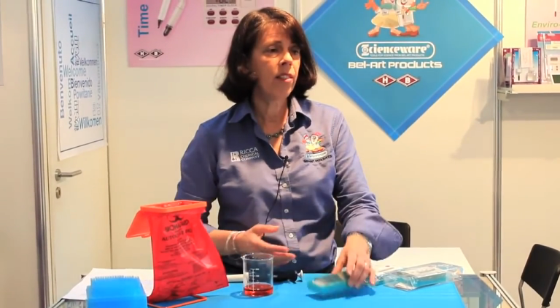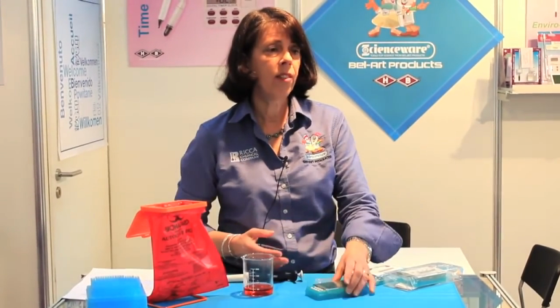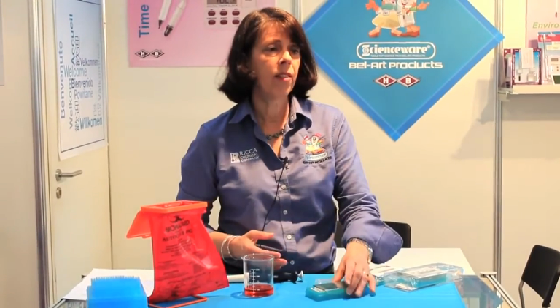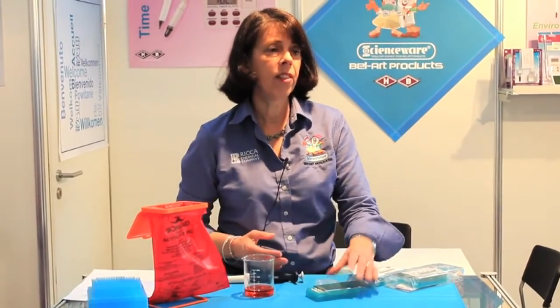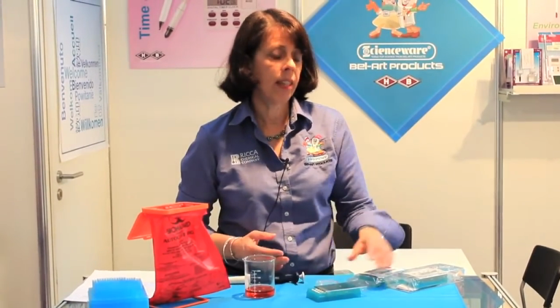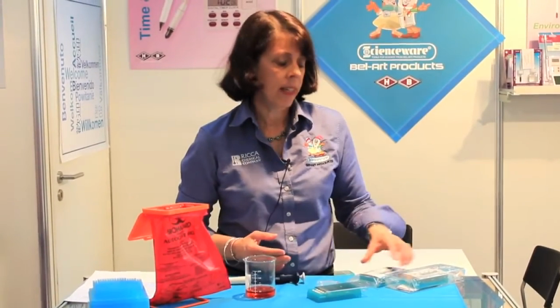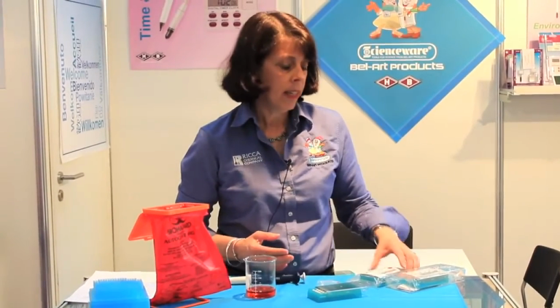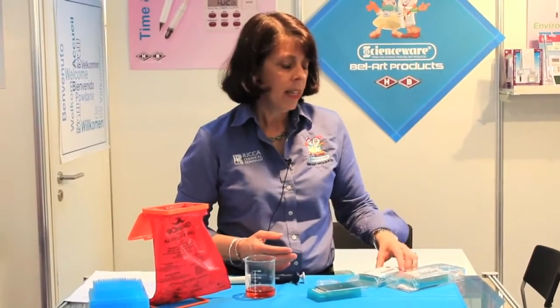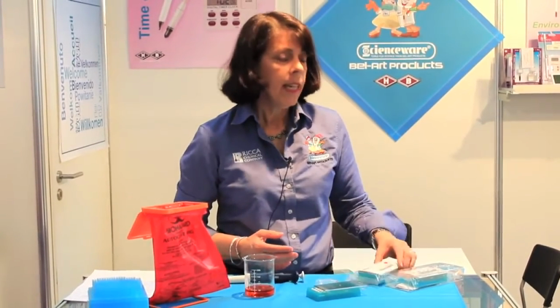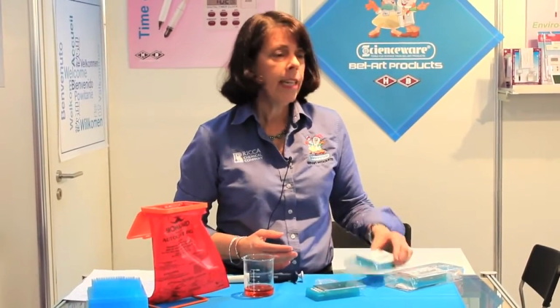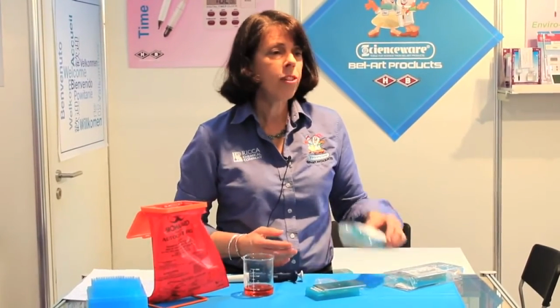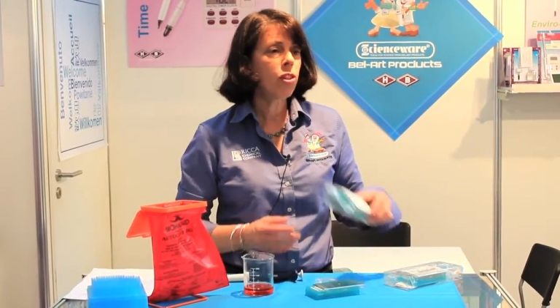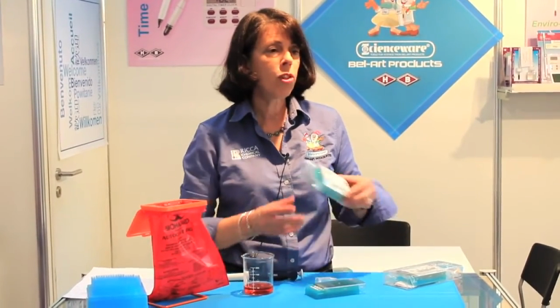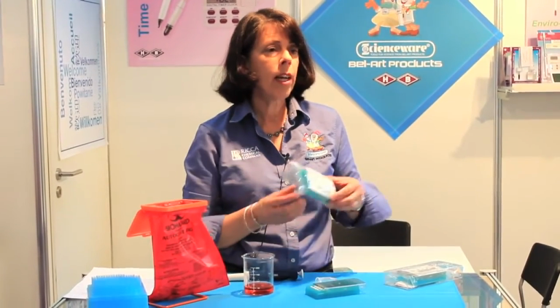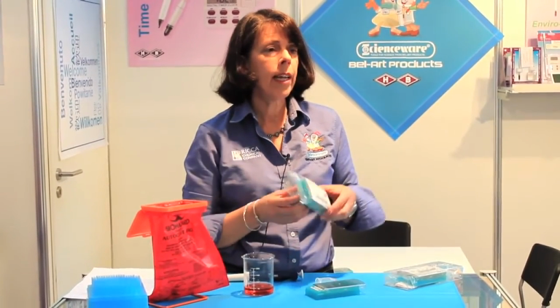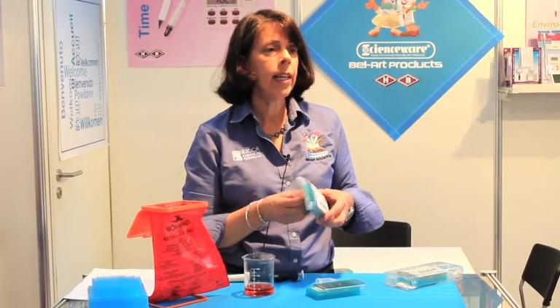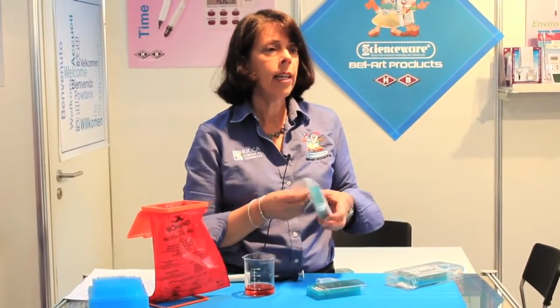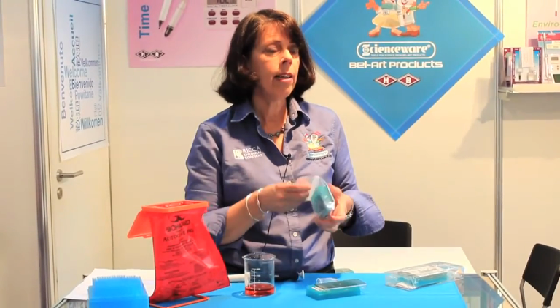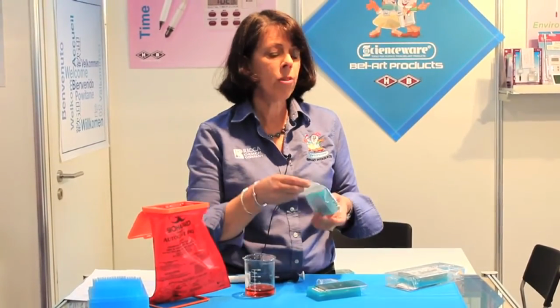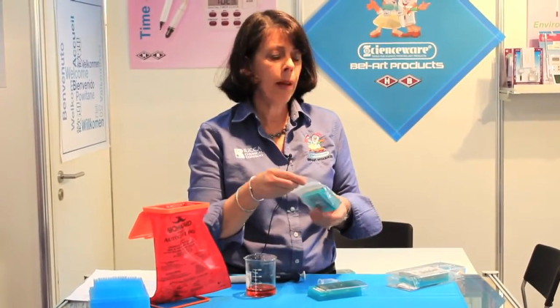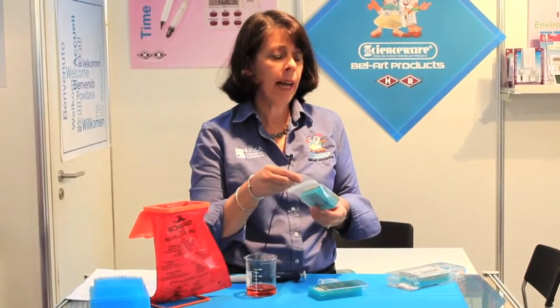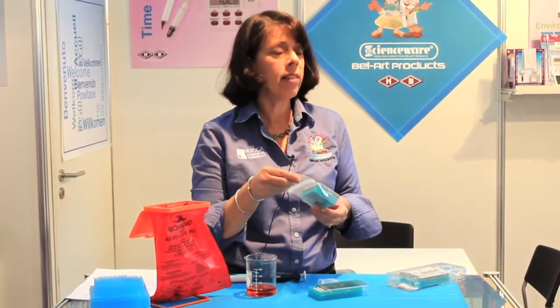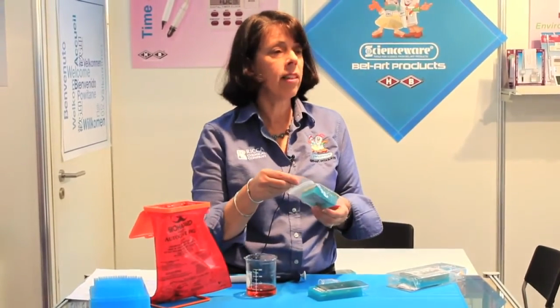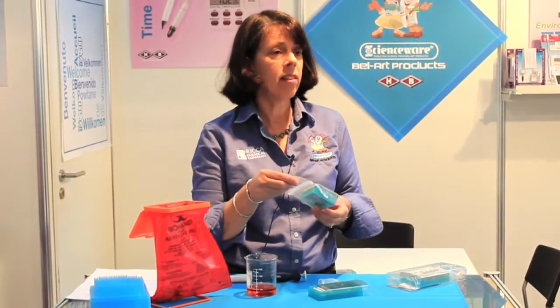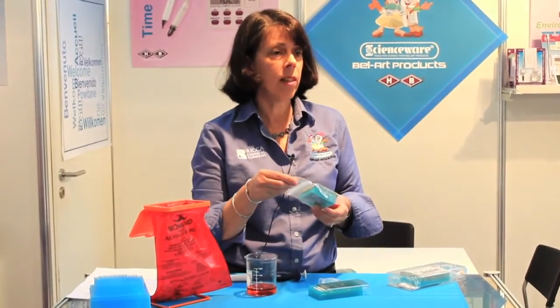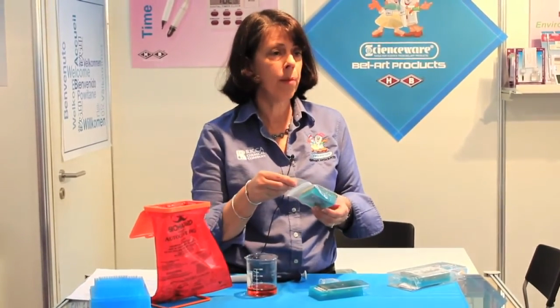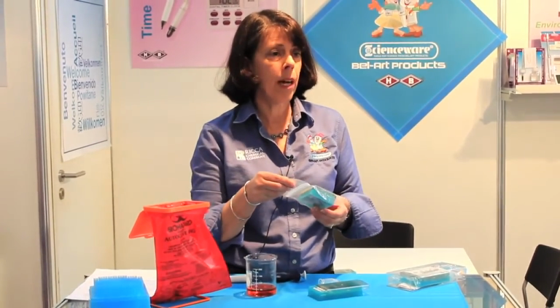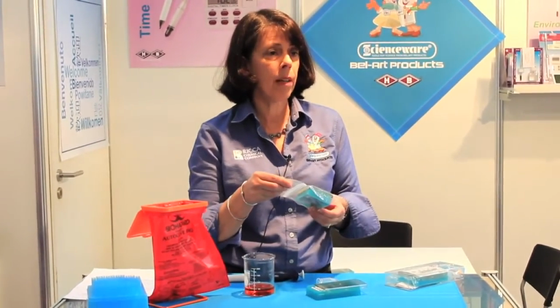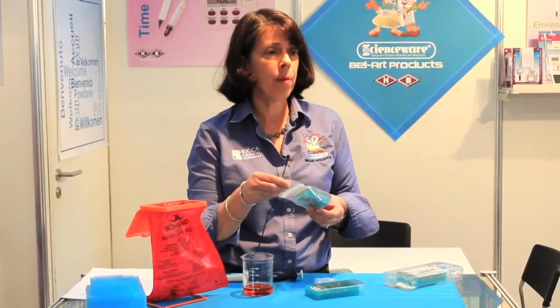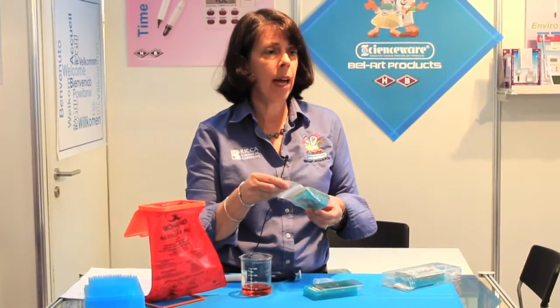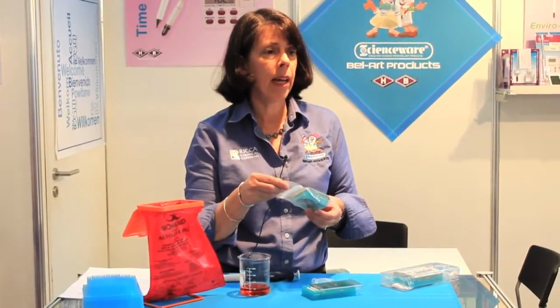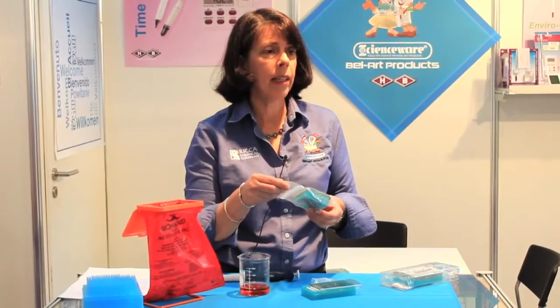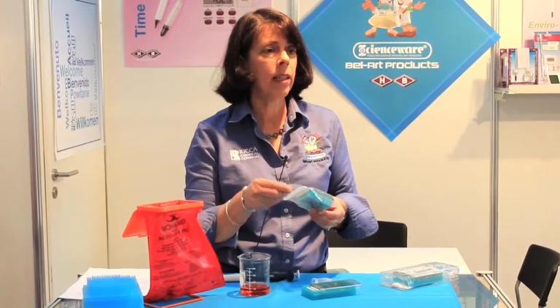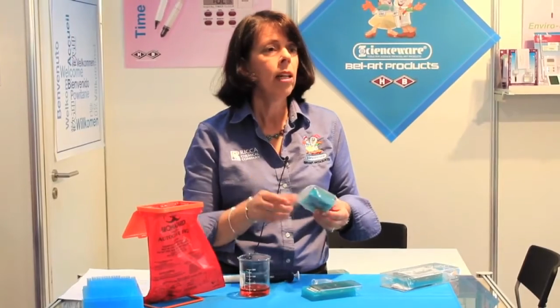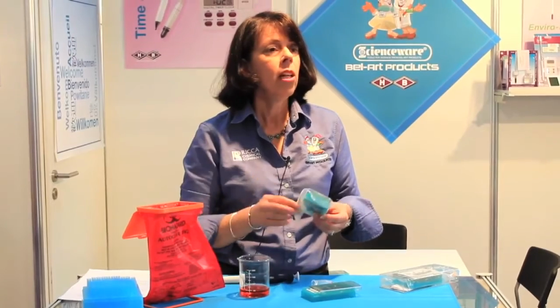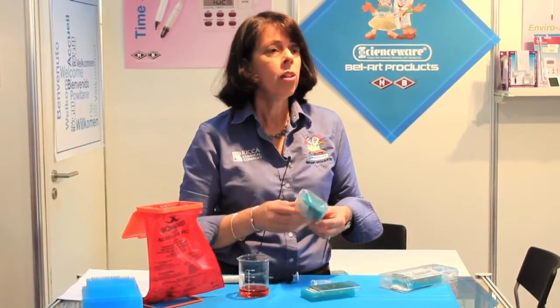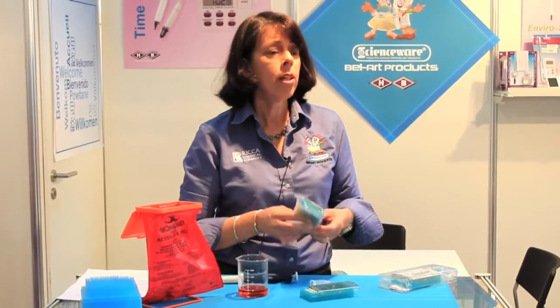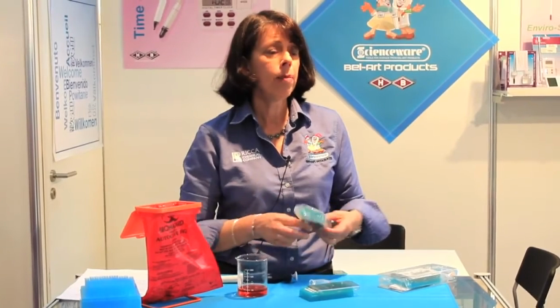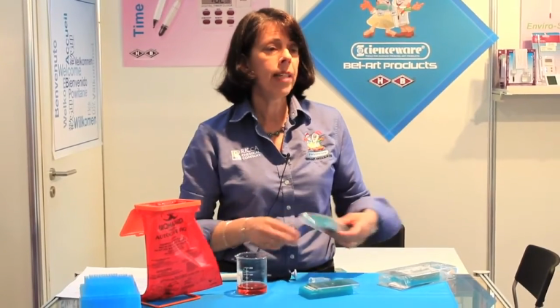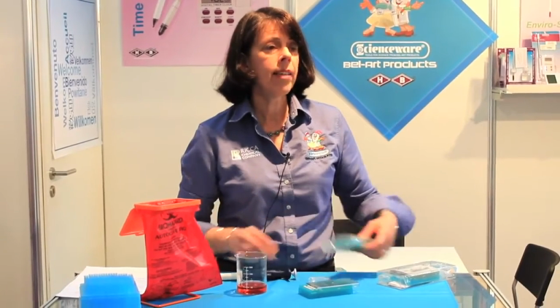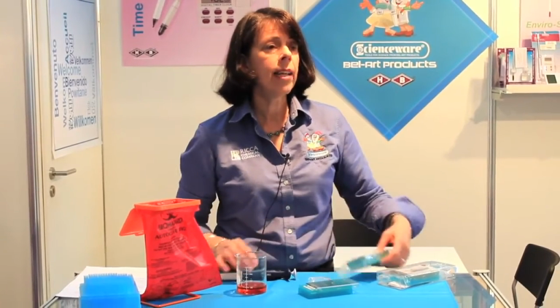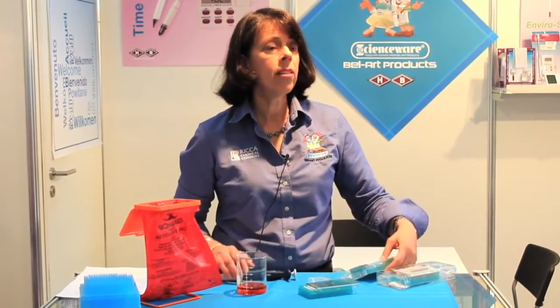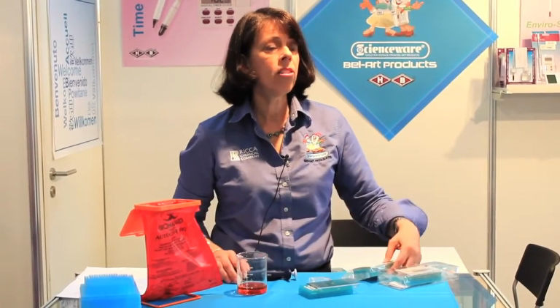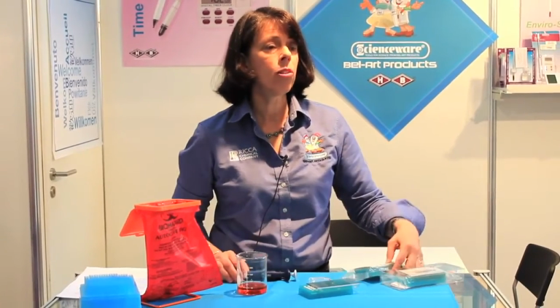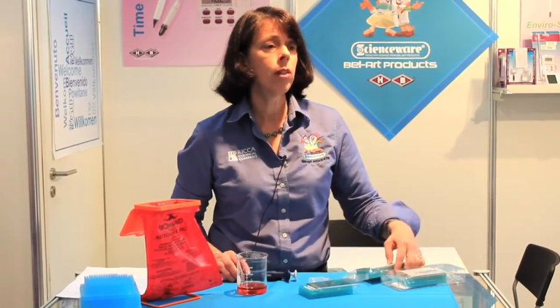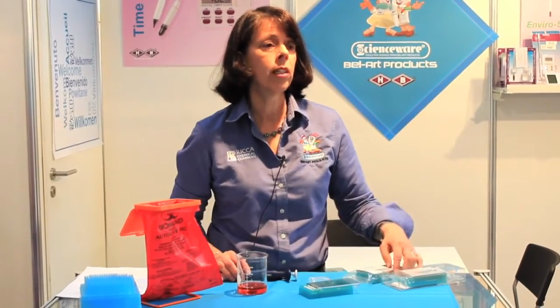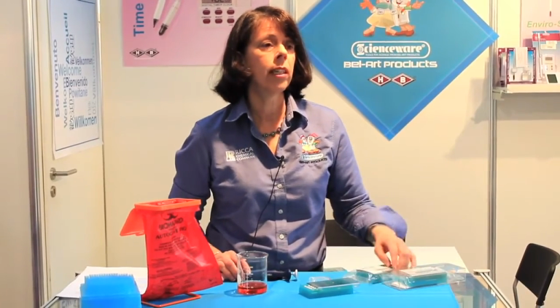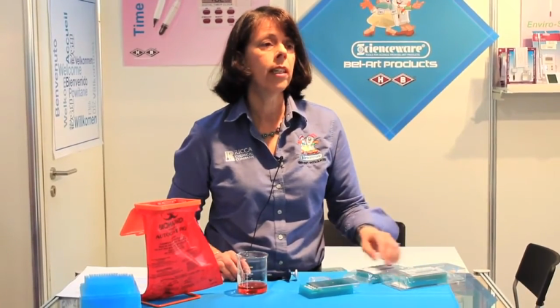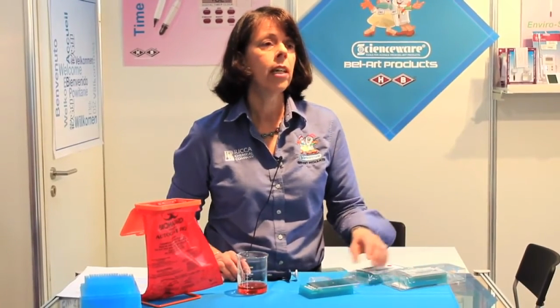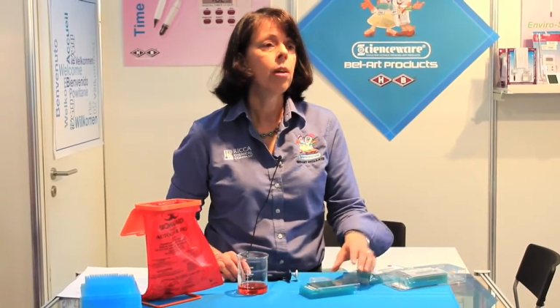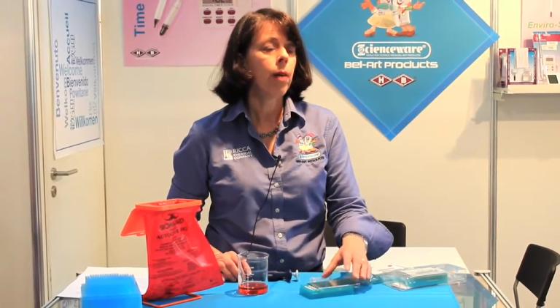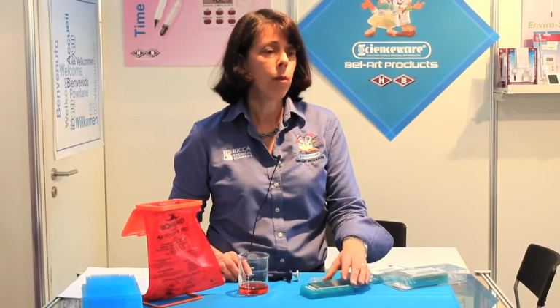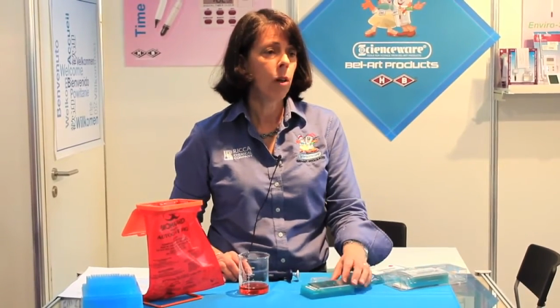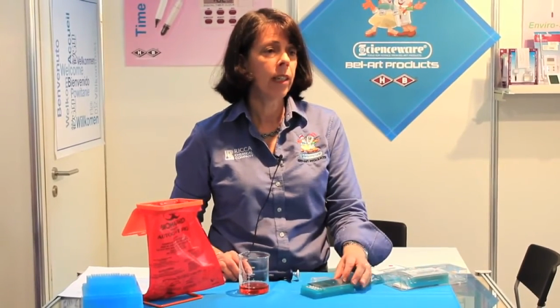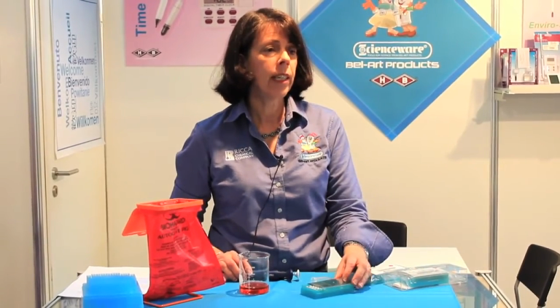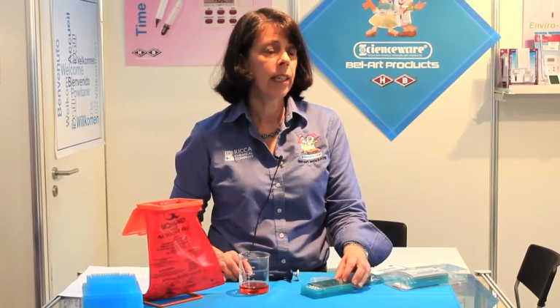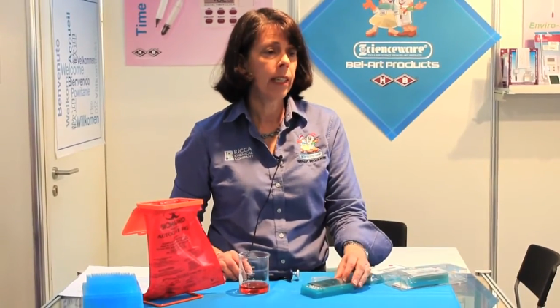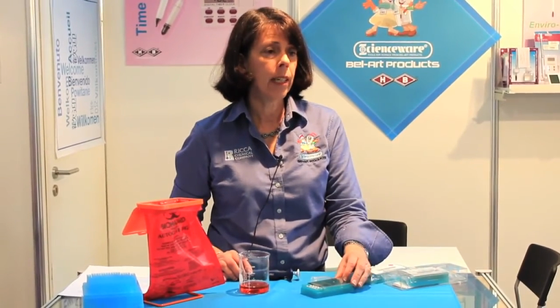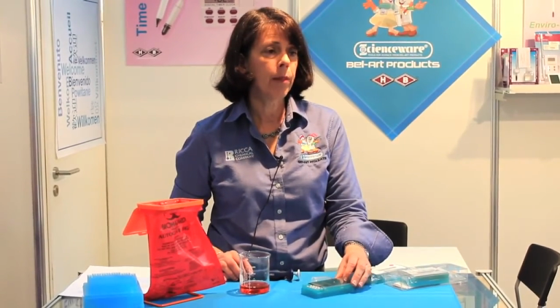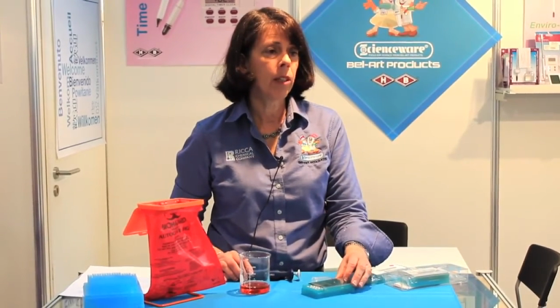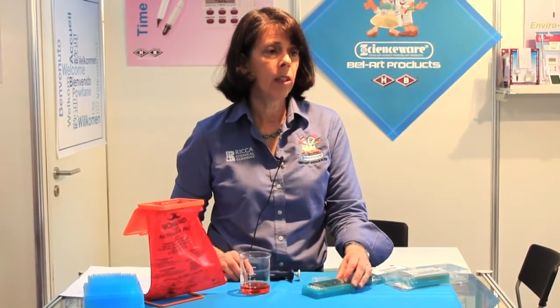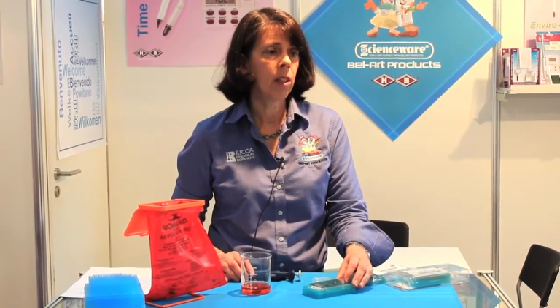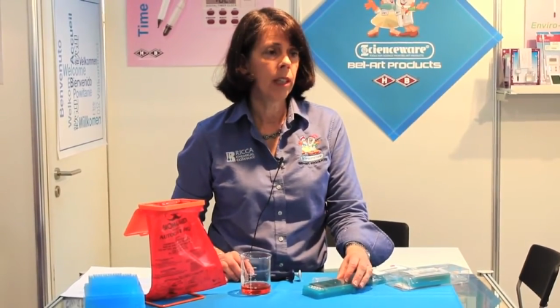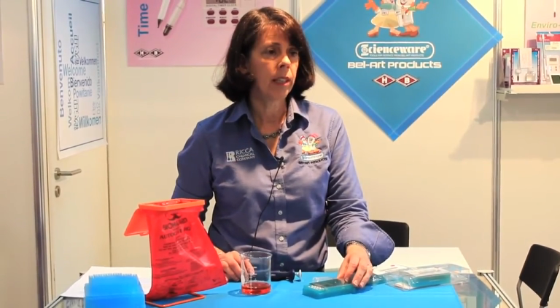FlowMe's are sold pre-sterilized in trays of 50. Each tray is packed in a Ziploc bag. You can maintain the sterility by working in a laminar hood.